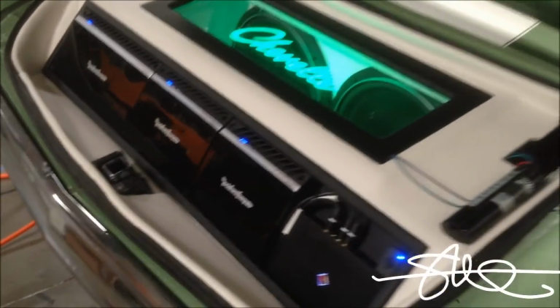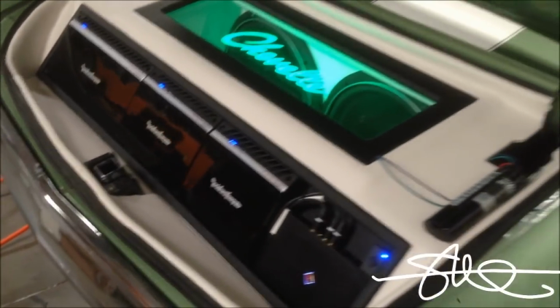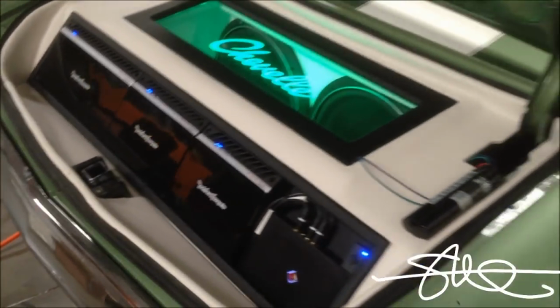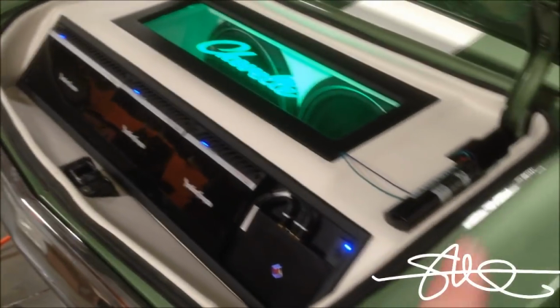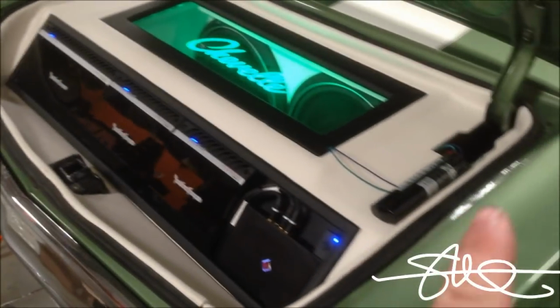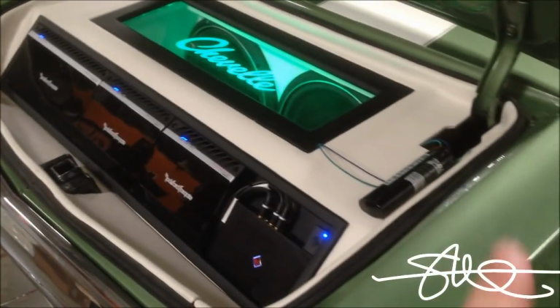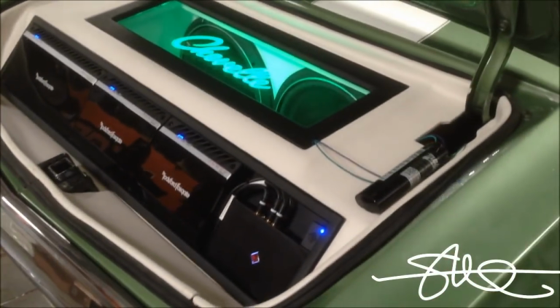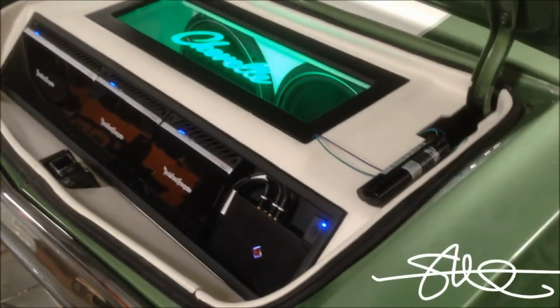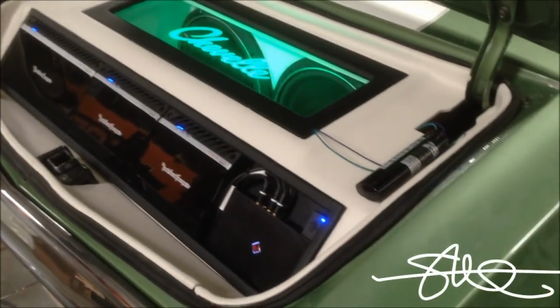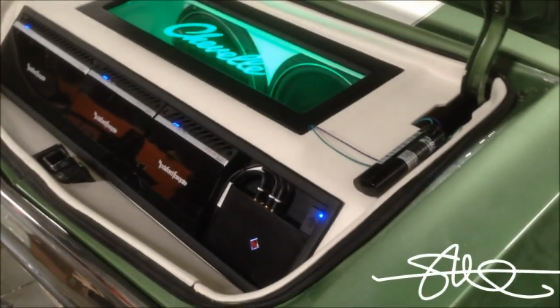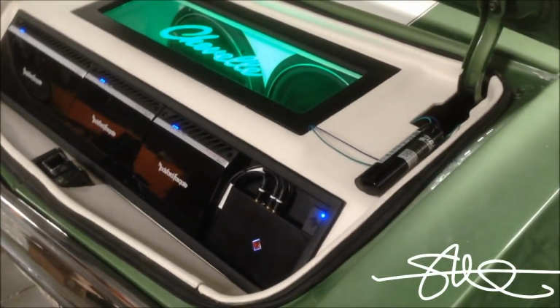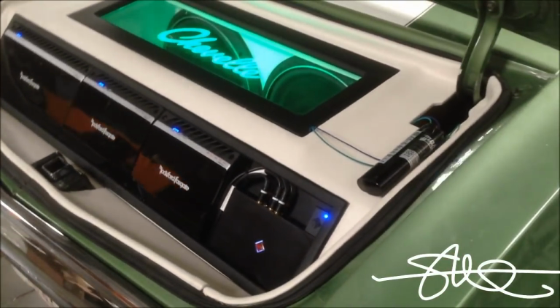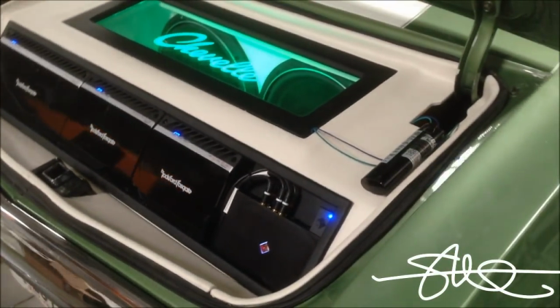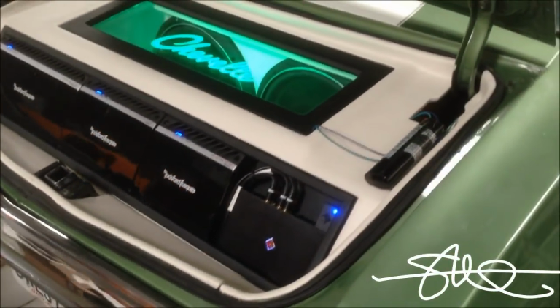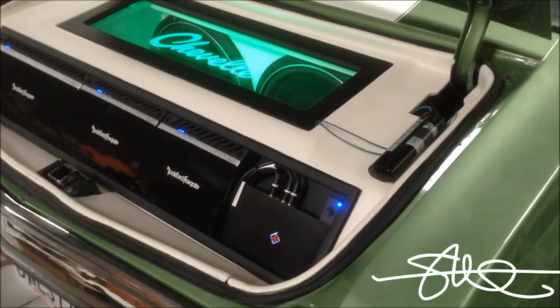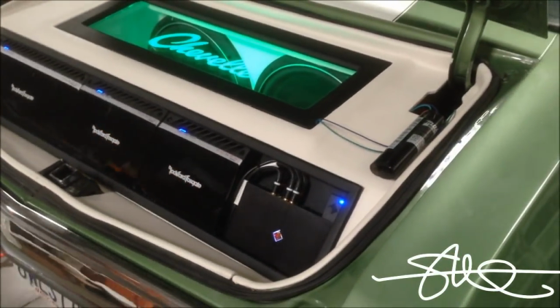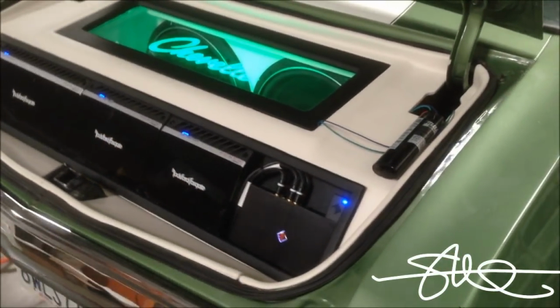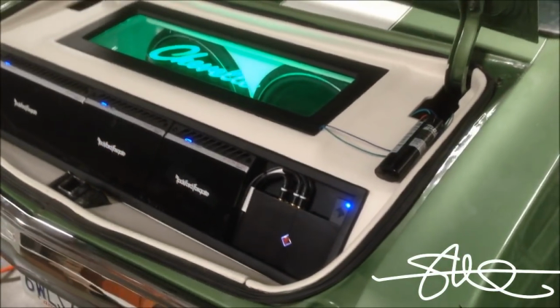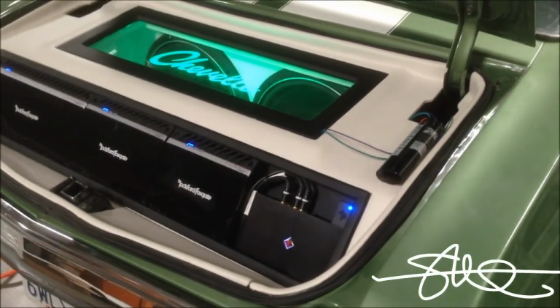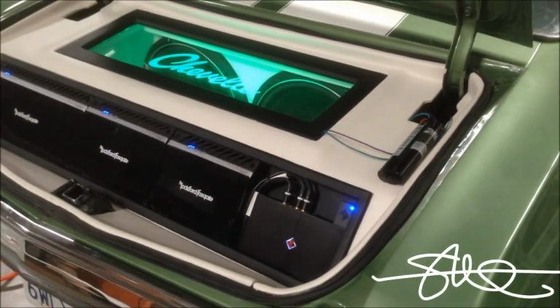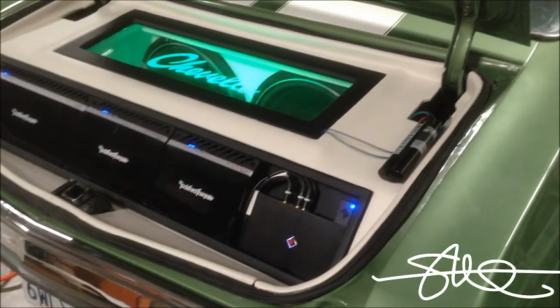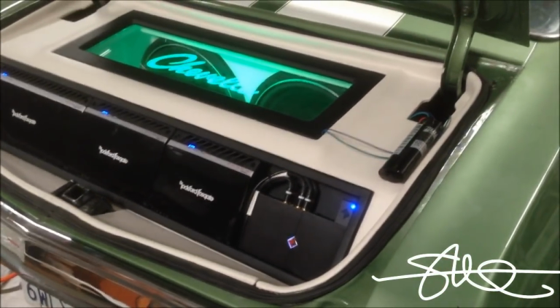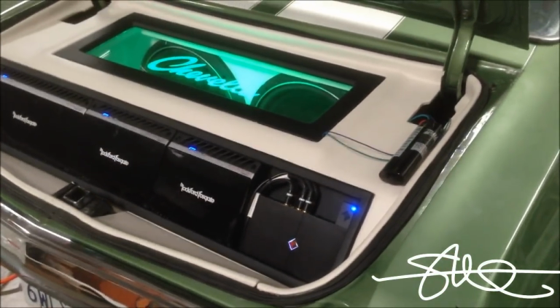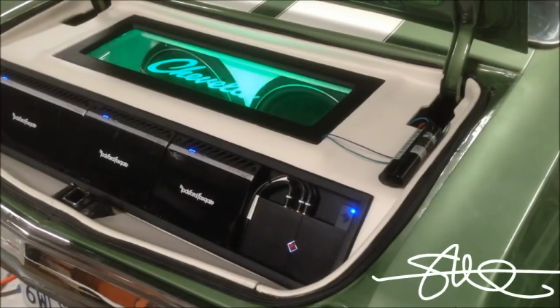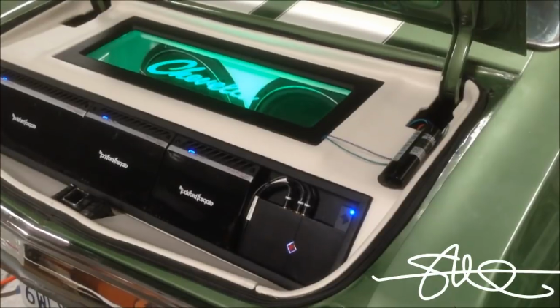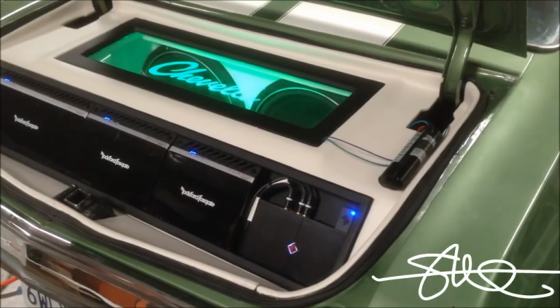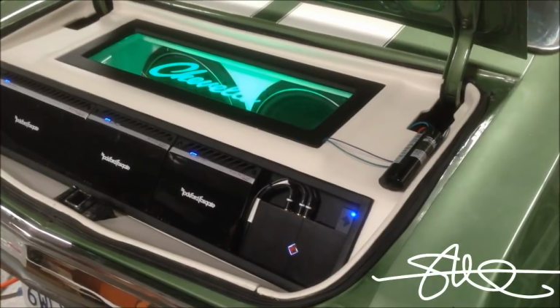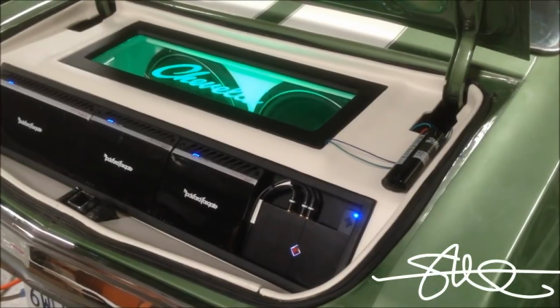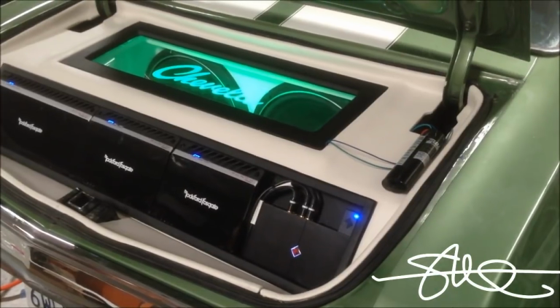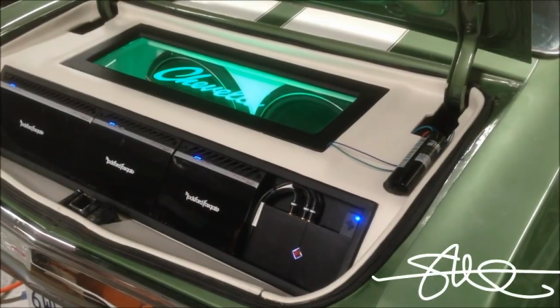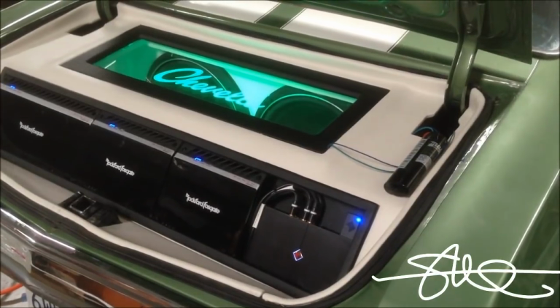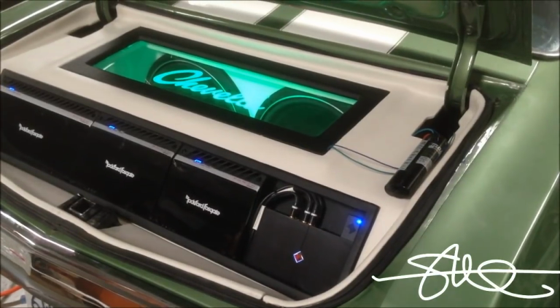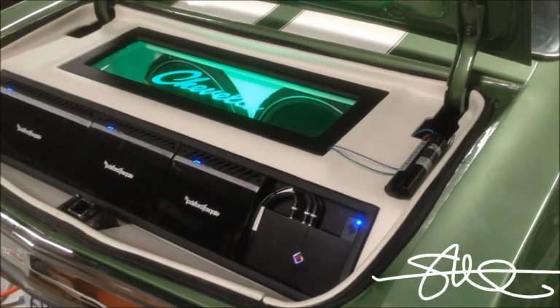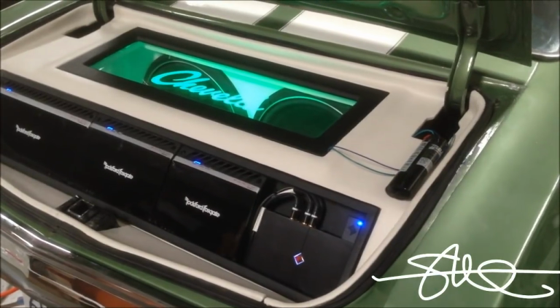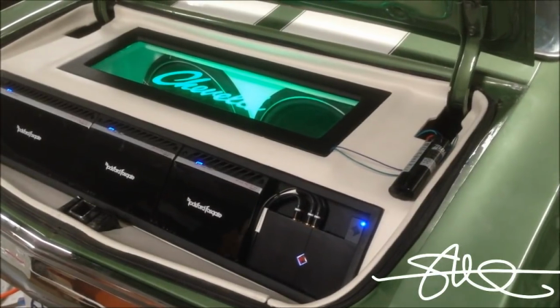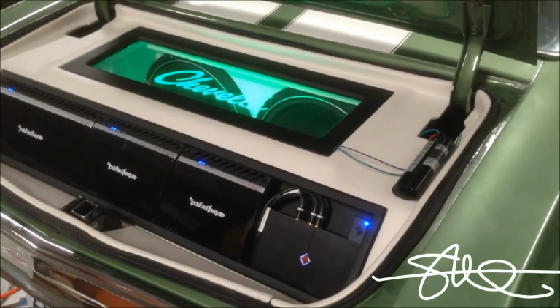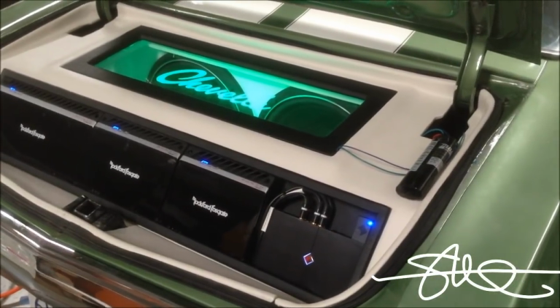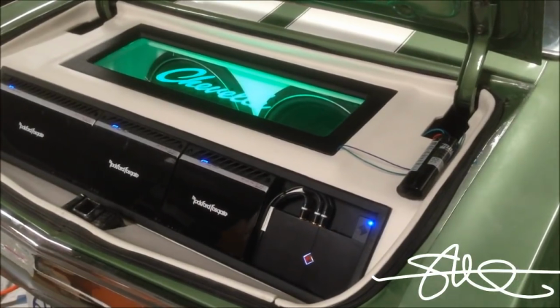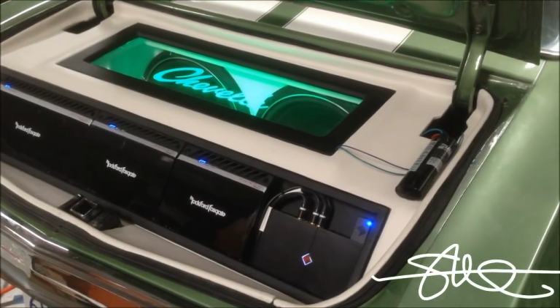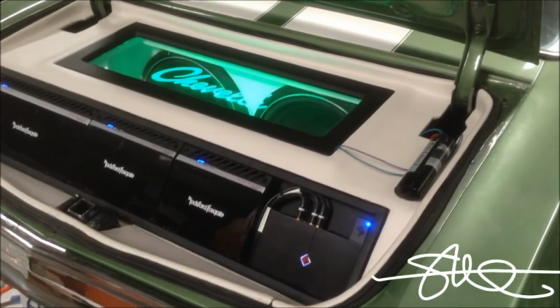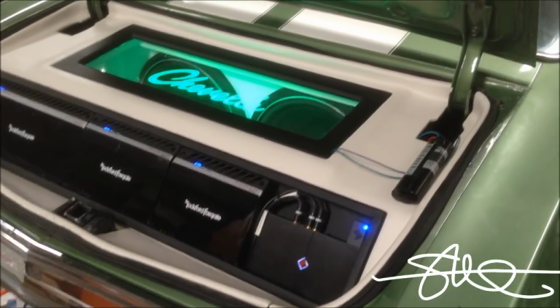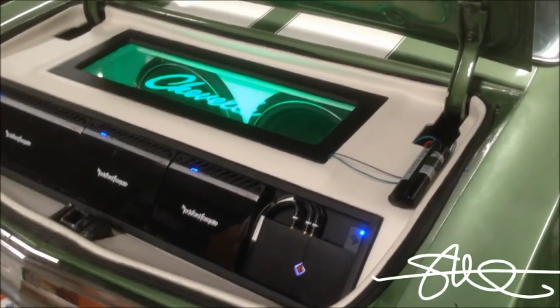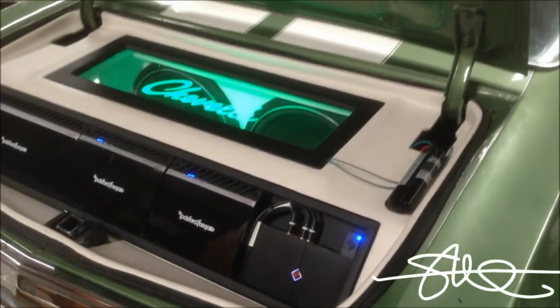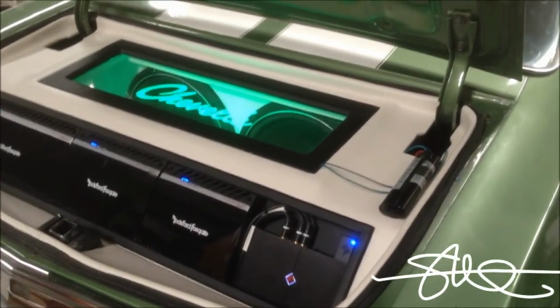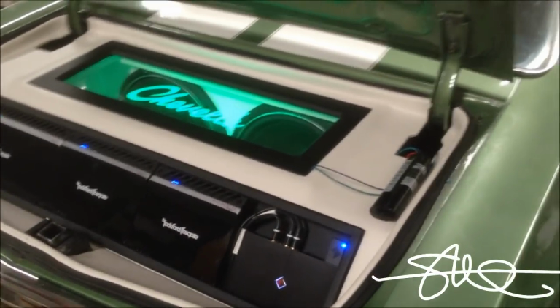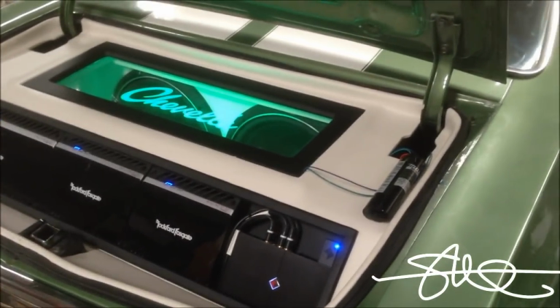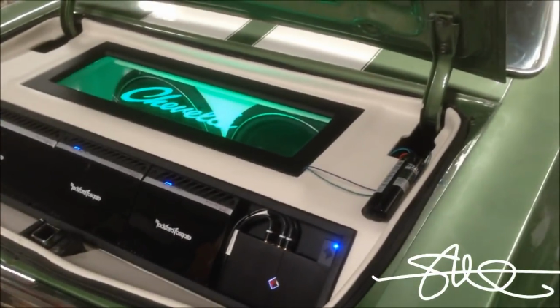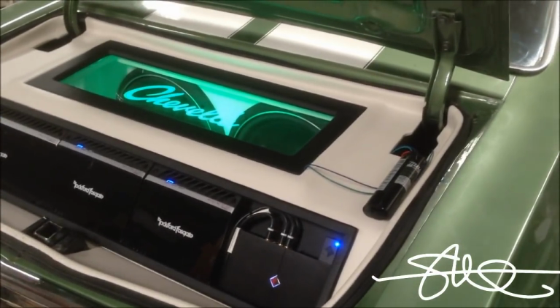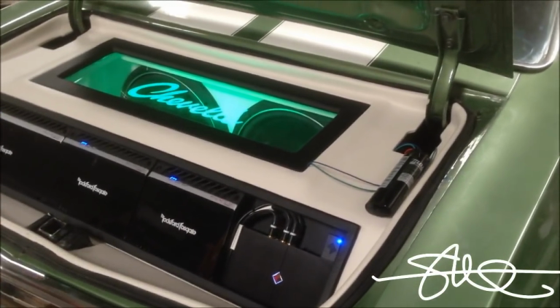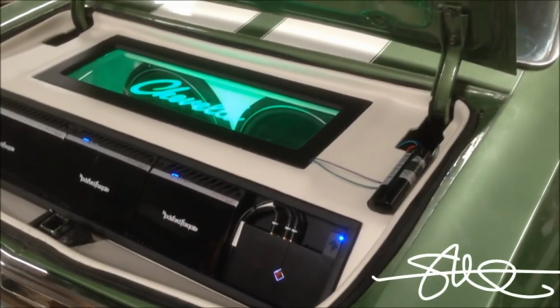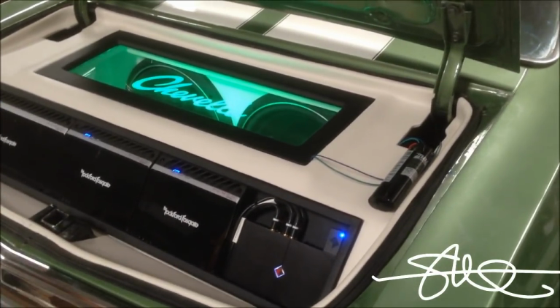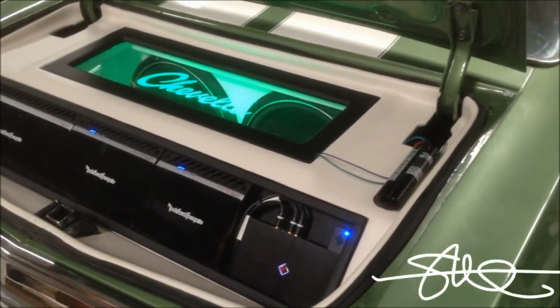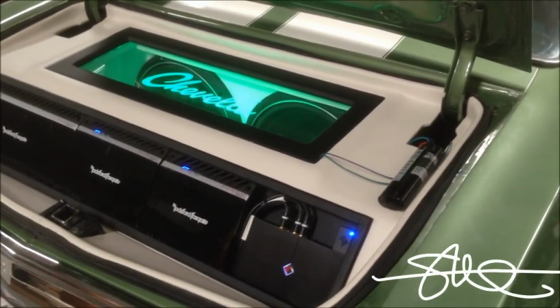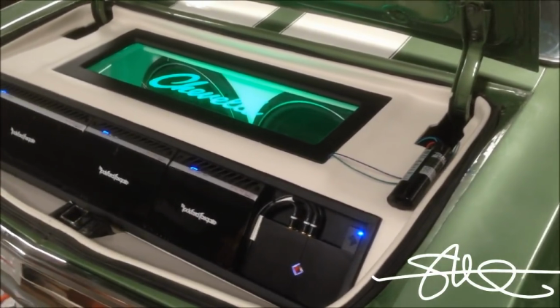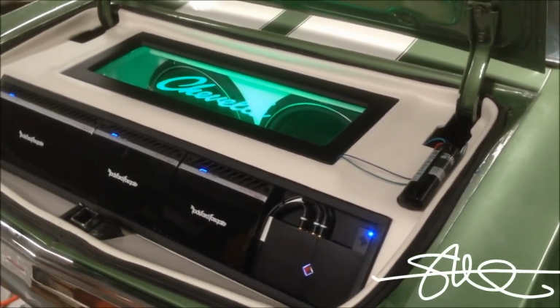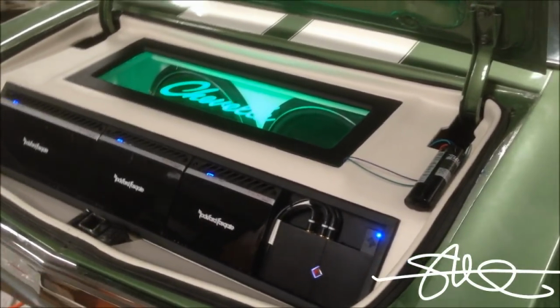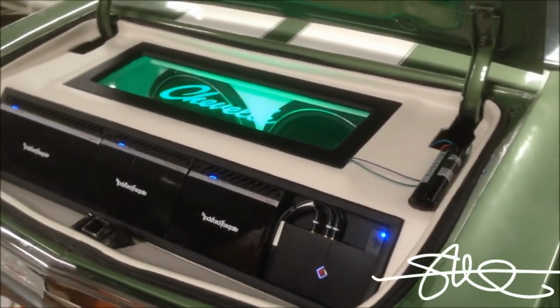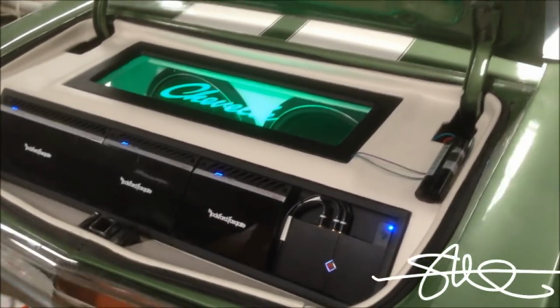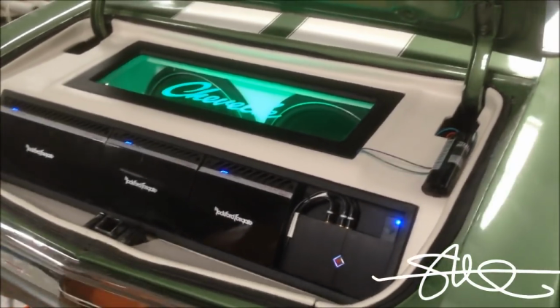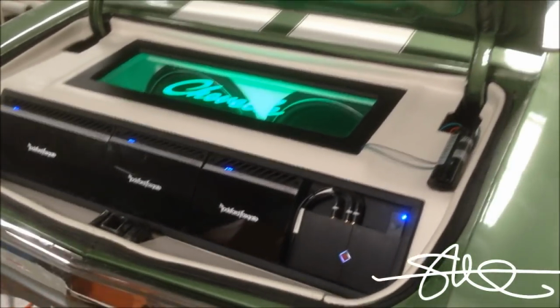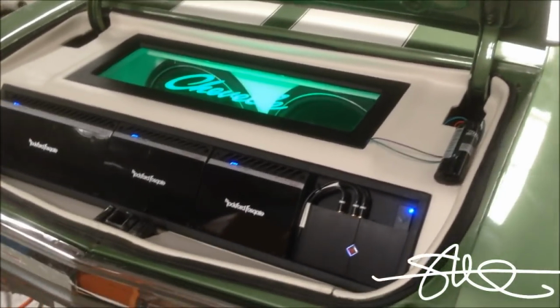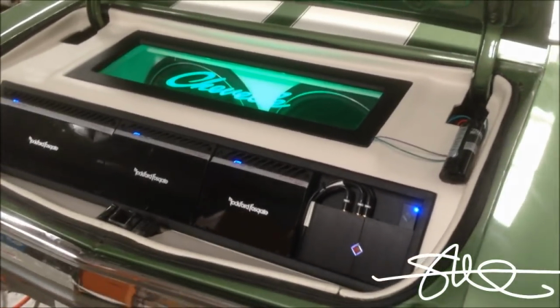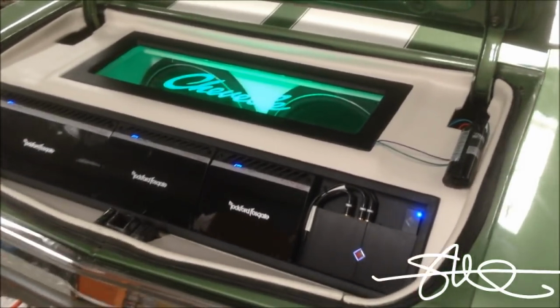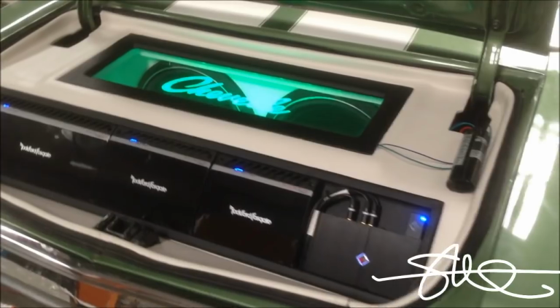Don't mind the wire hanging off over there — that's just hooked up to a little battery so I can test out the LEDs and make sure it's all working. Tomorrow that will be all hidden, of course.